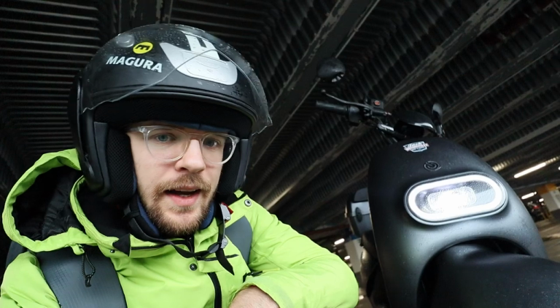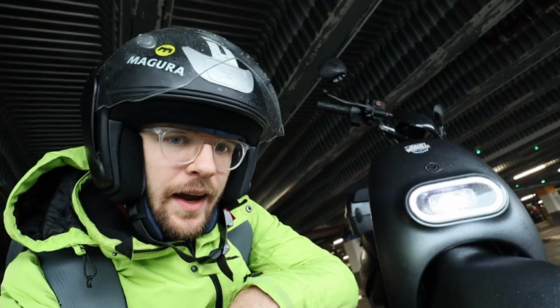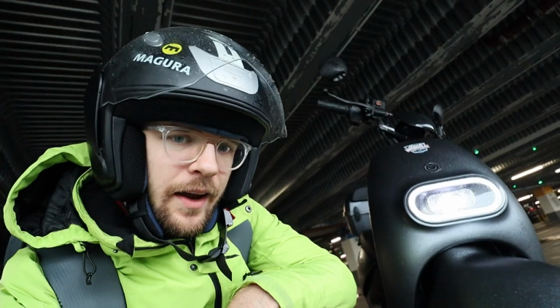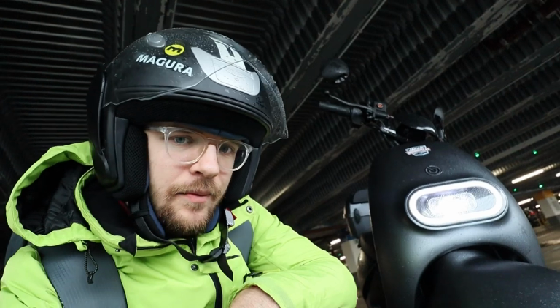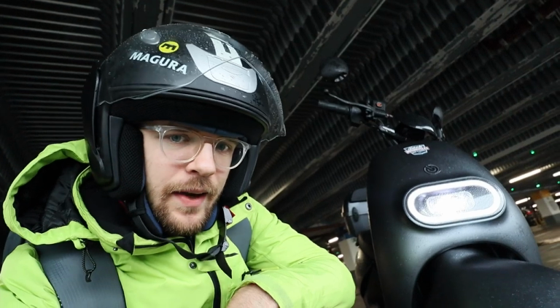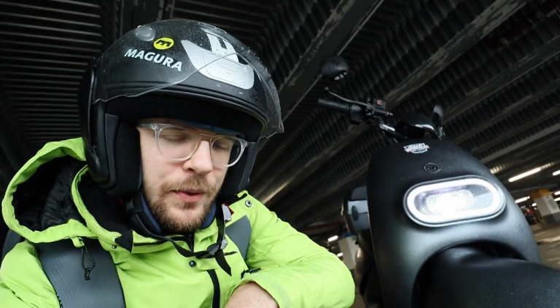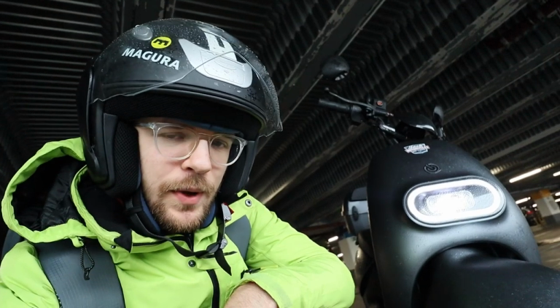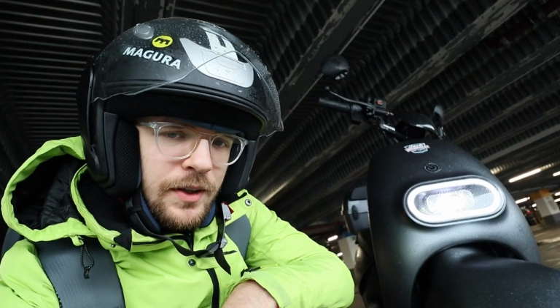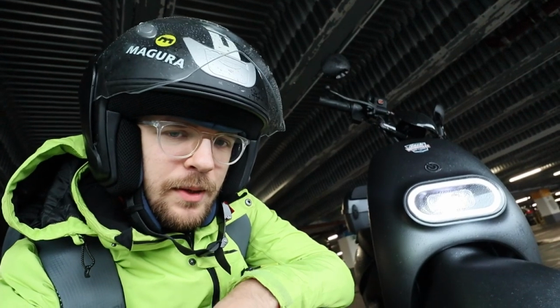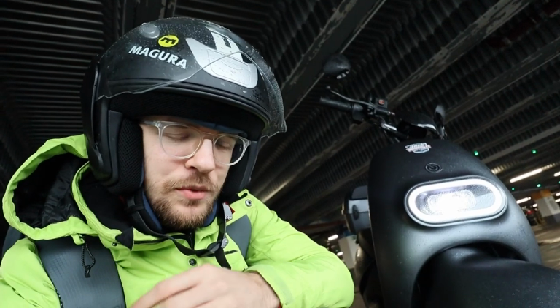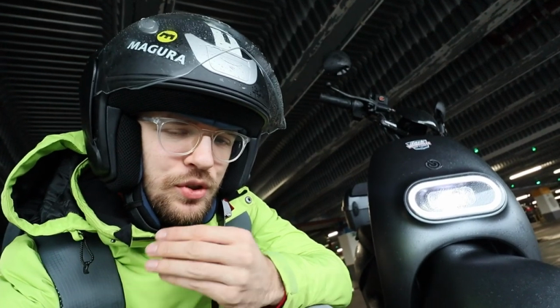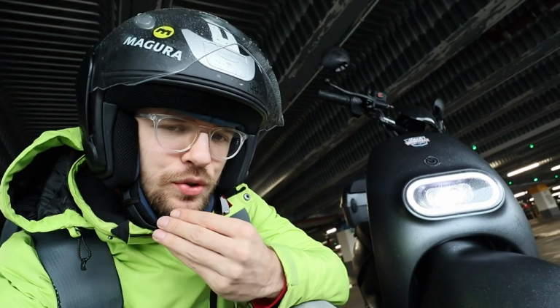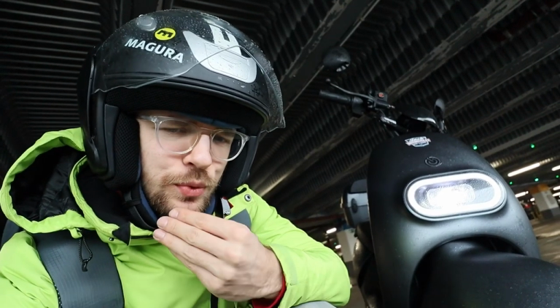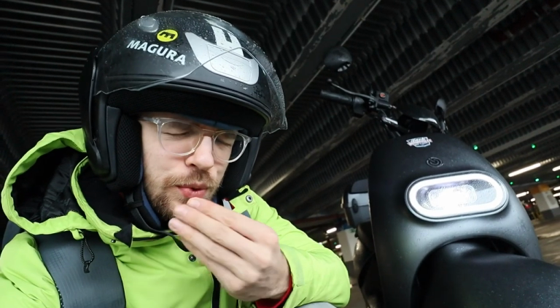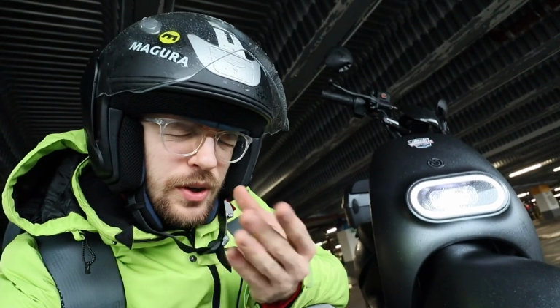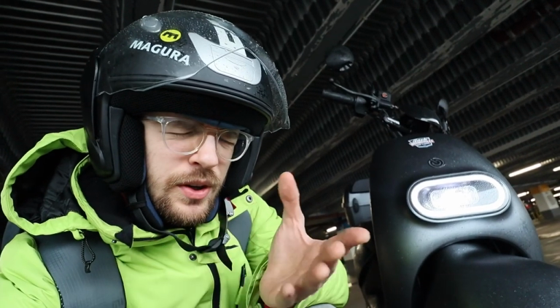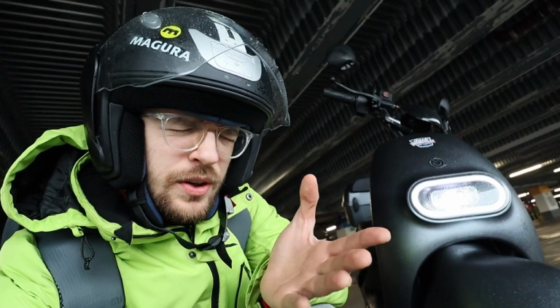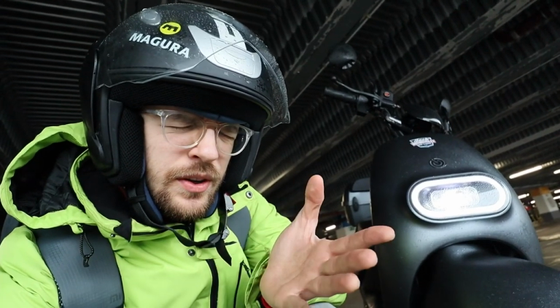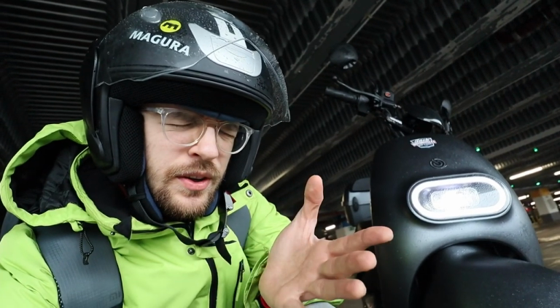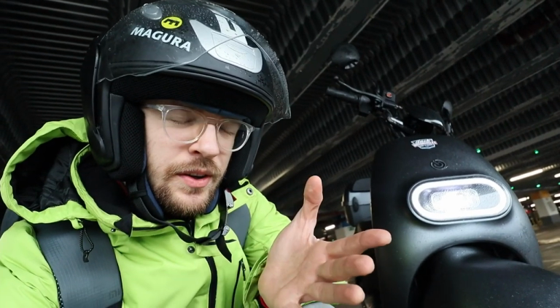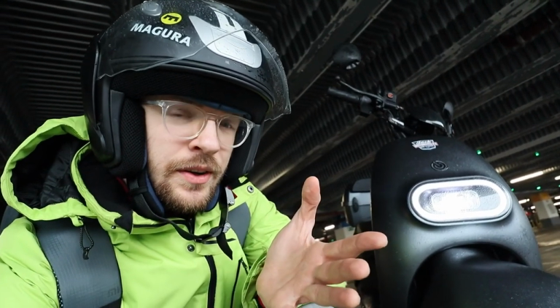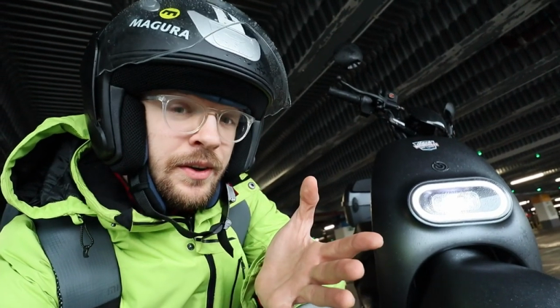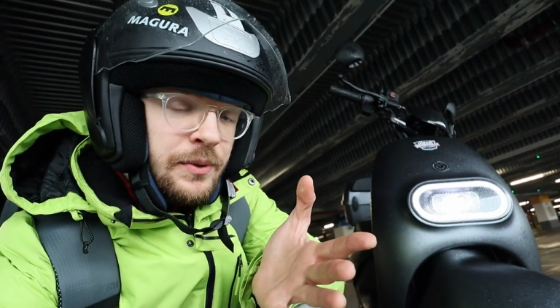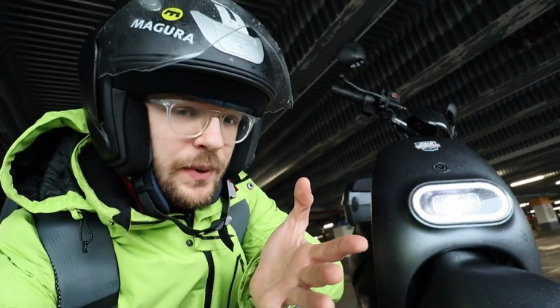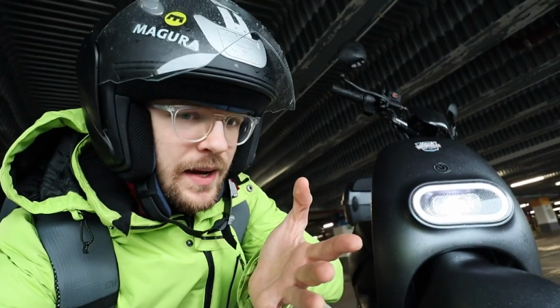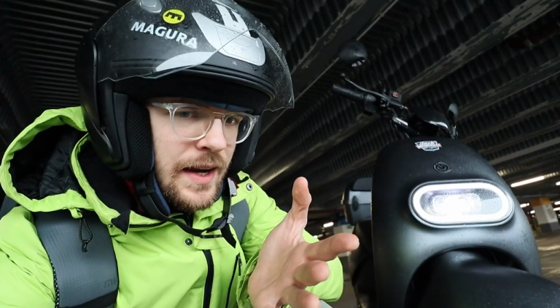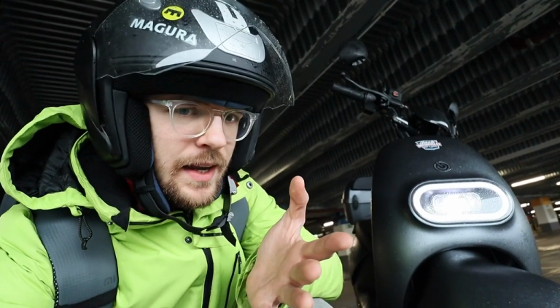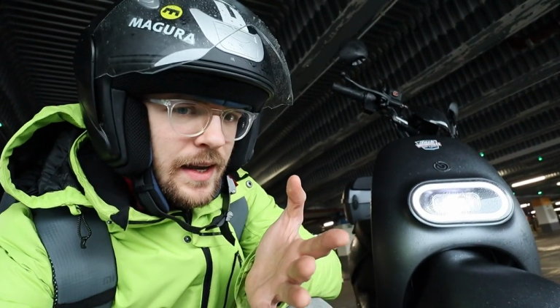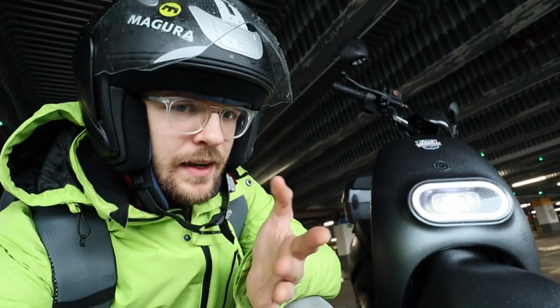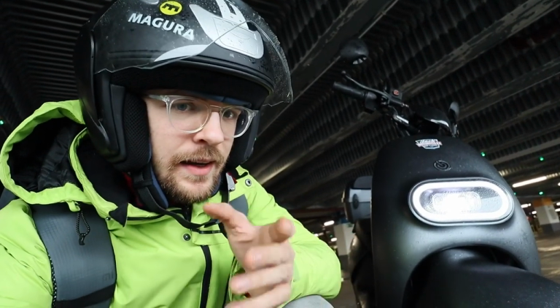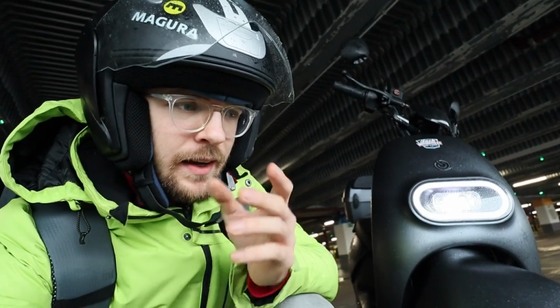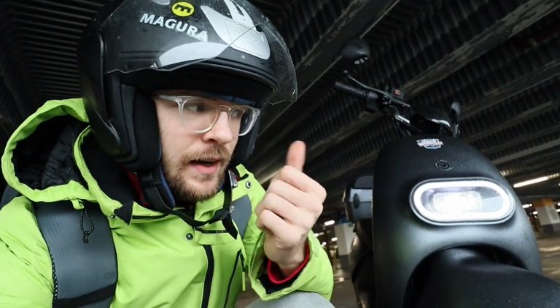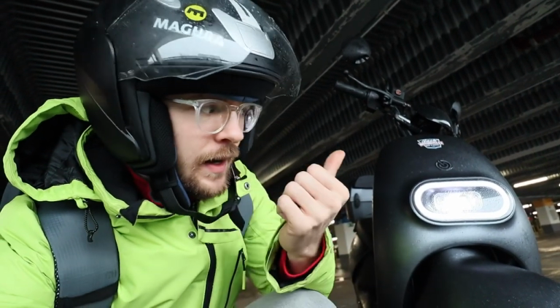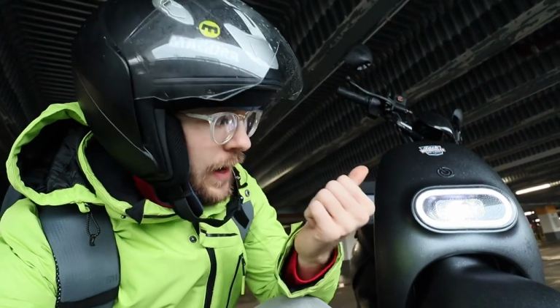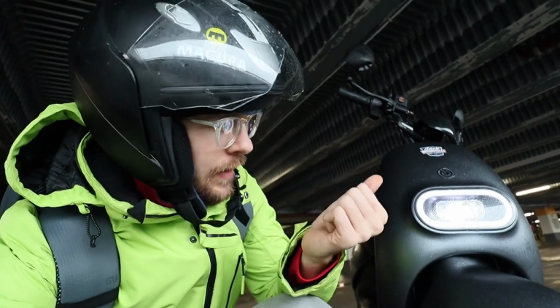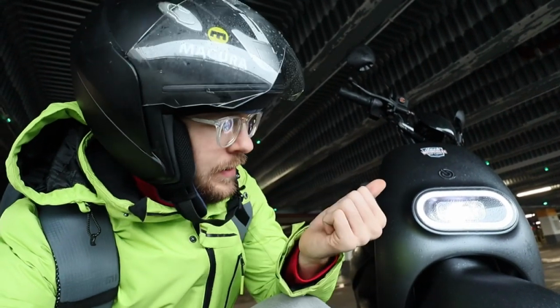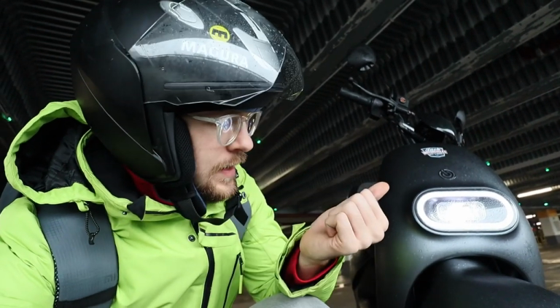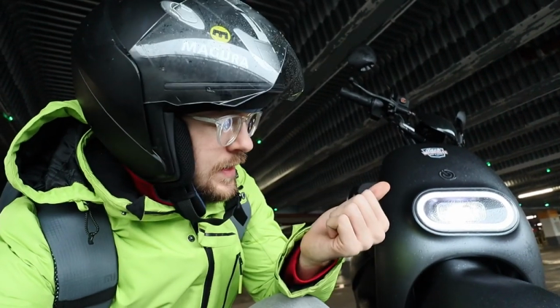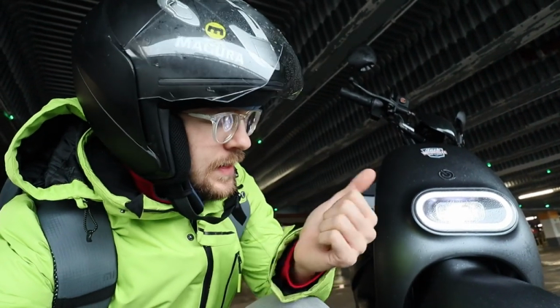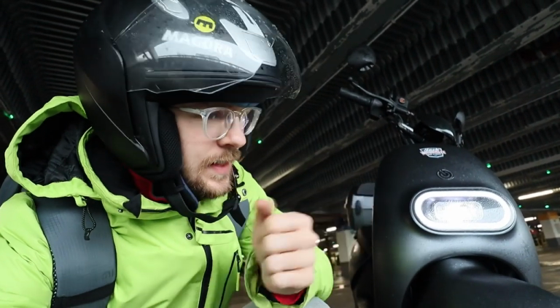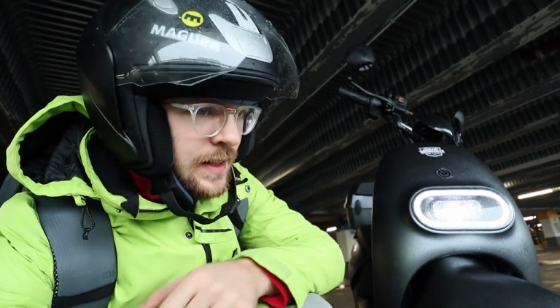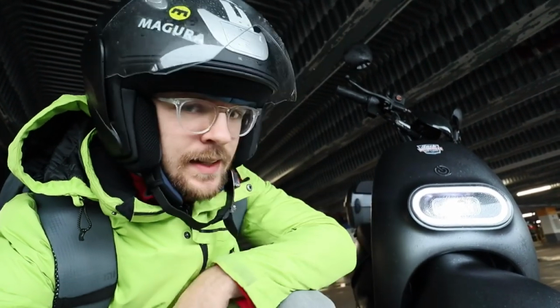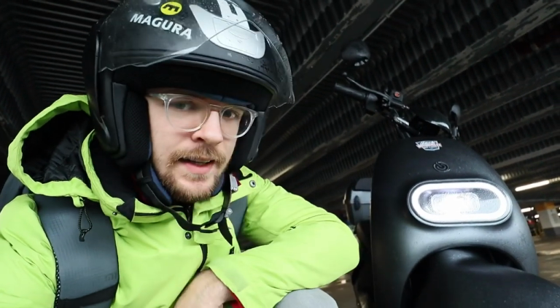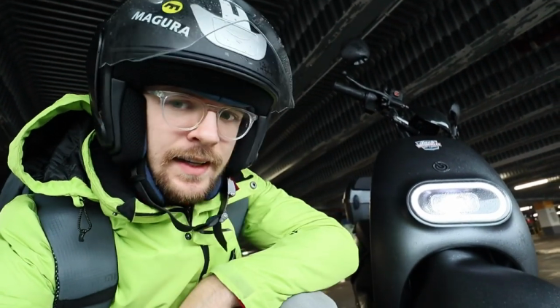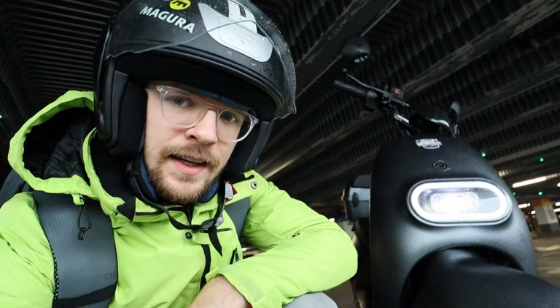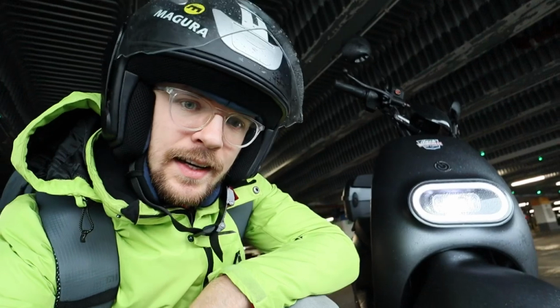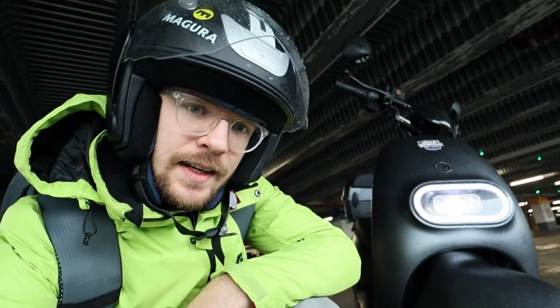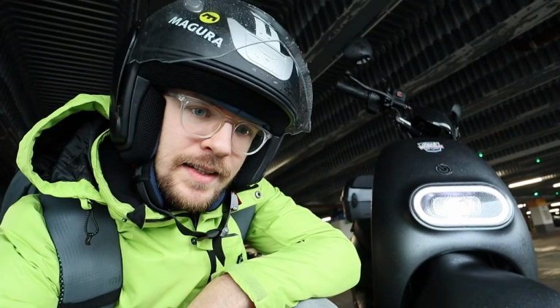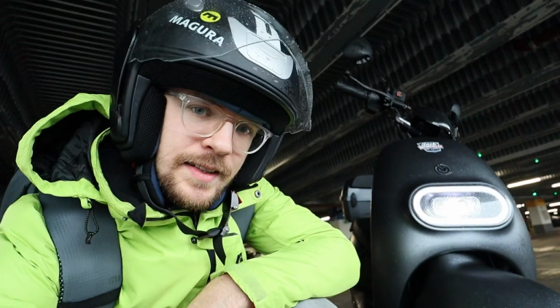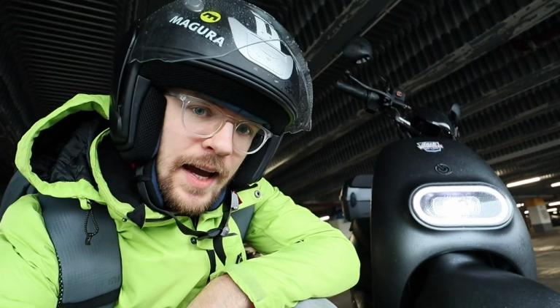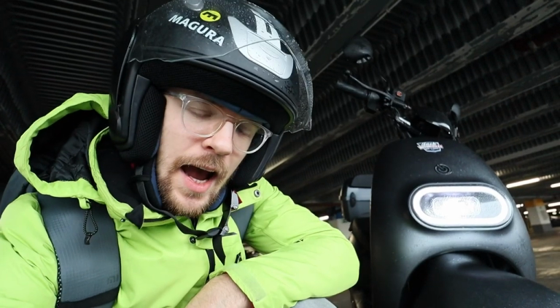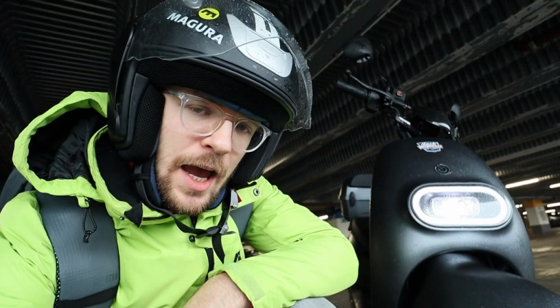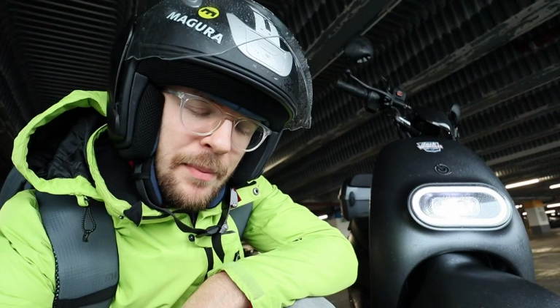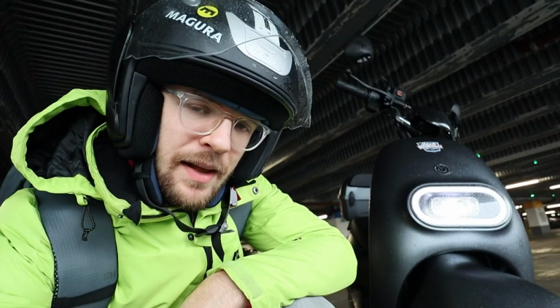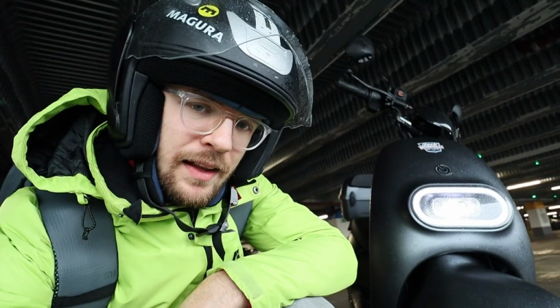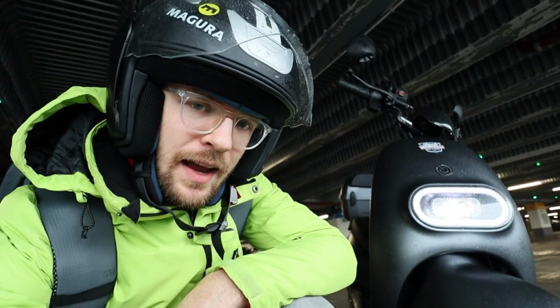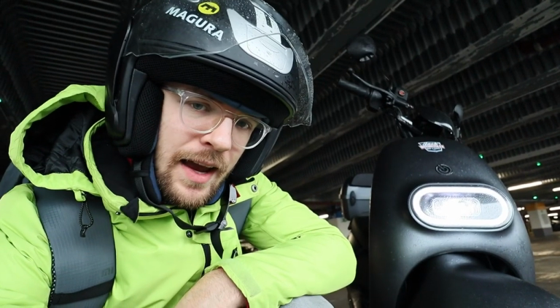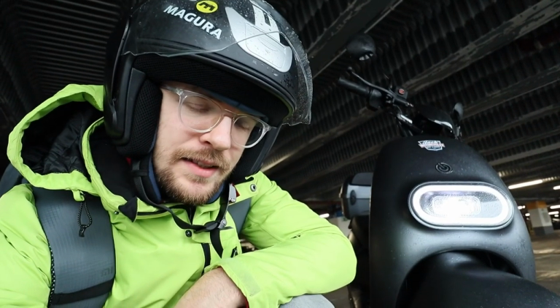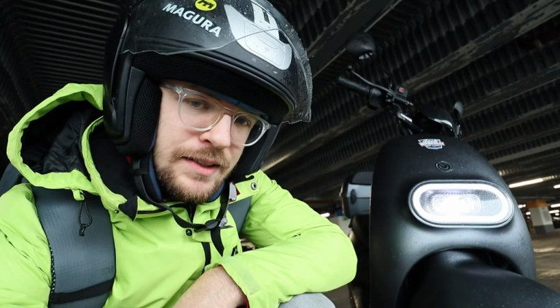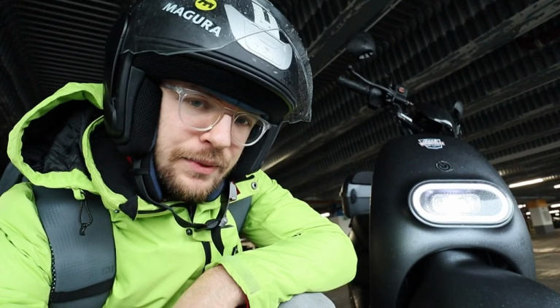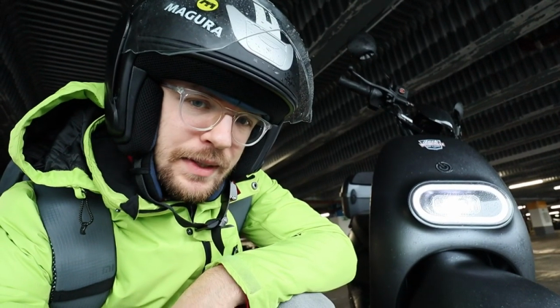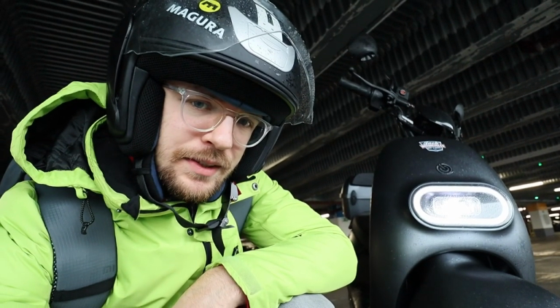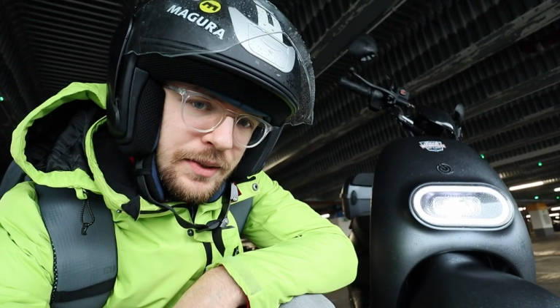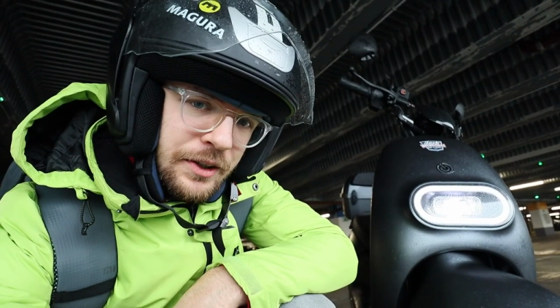Hi and welcome to Ronway, and this is the IML S3 scooter.